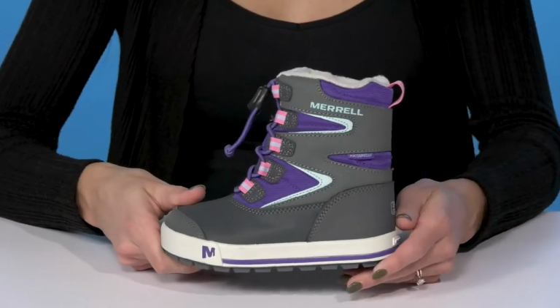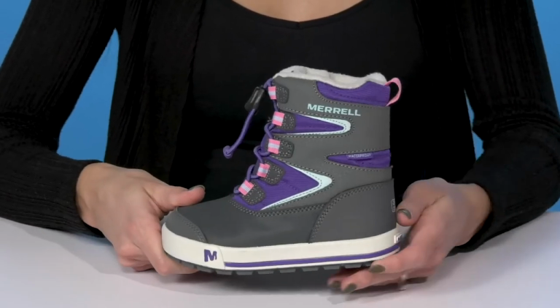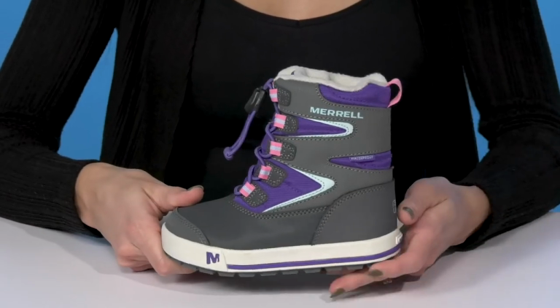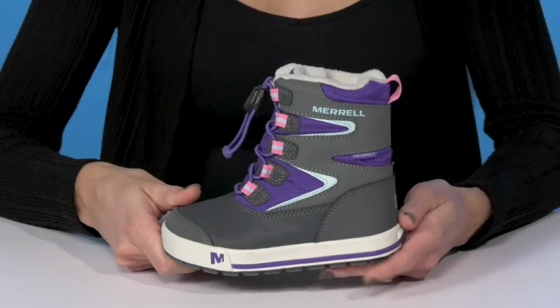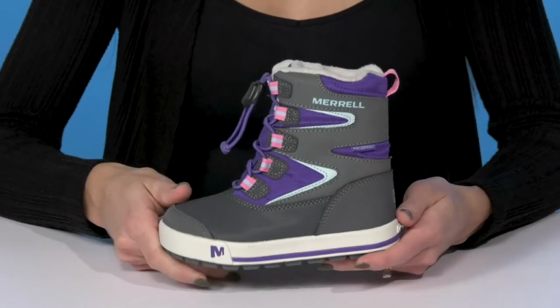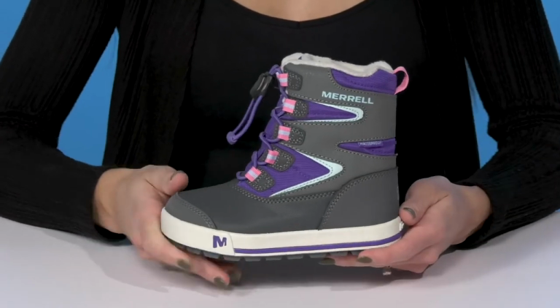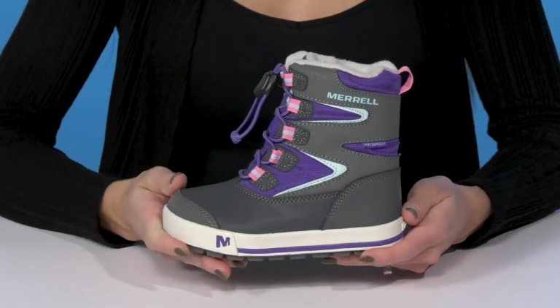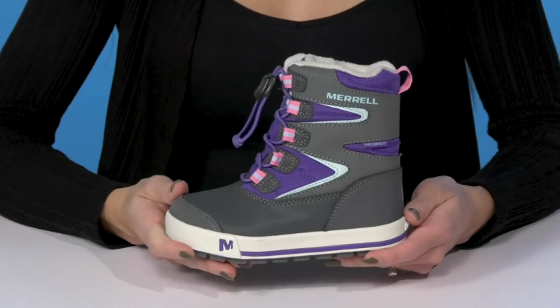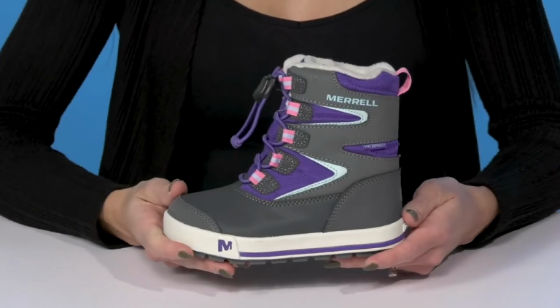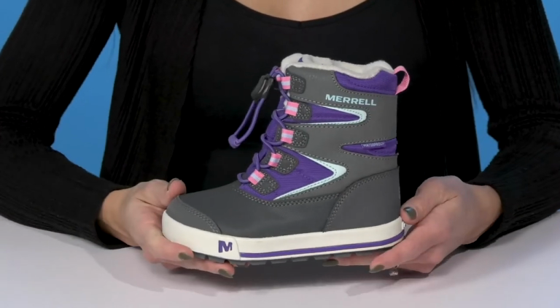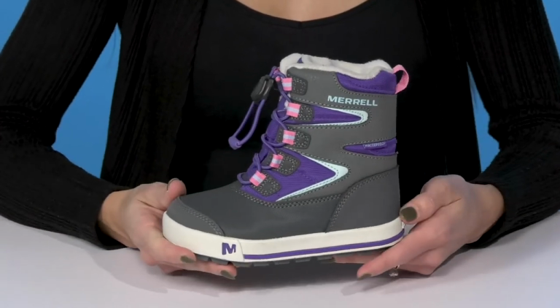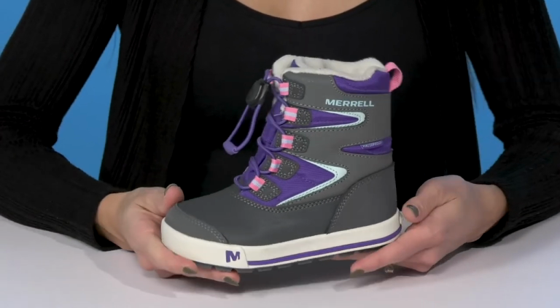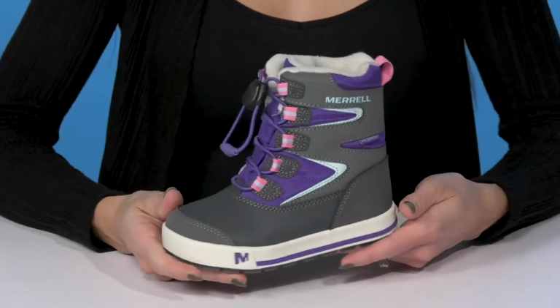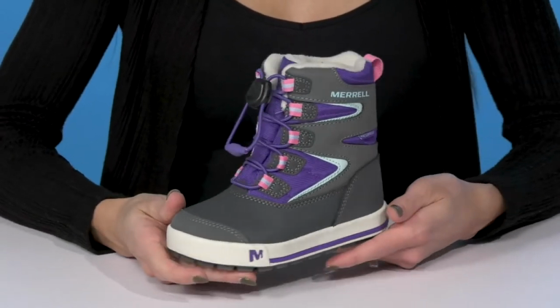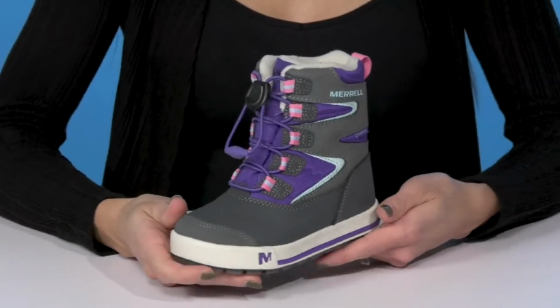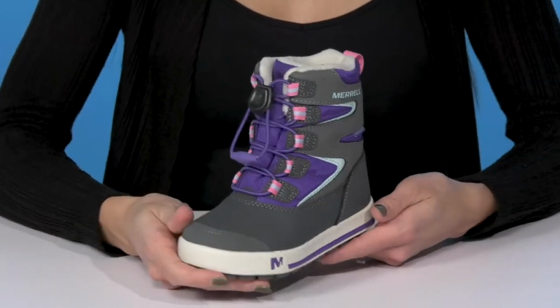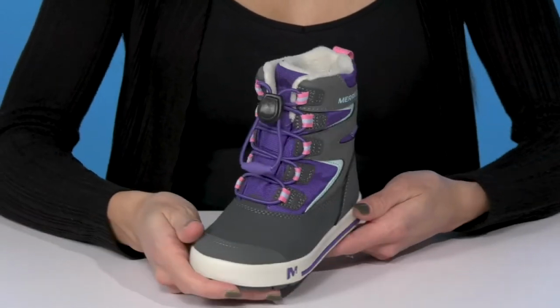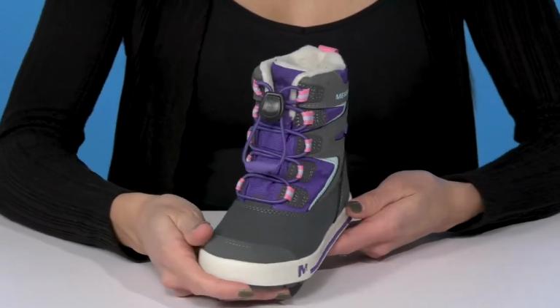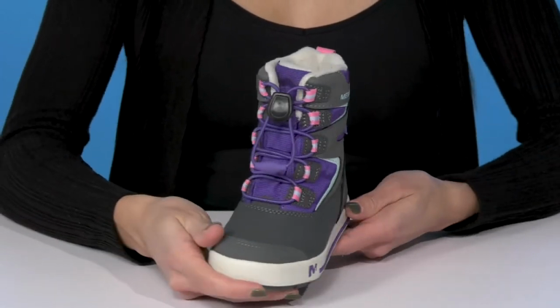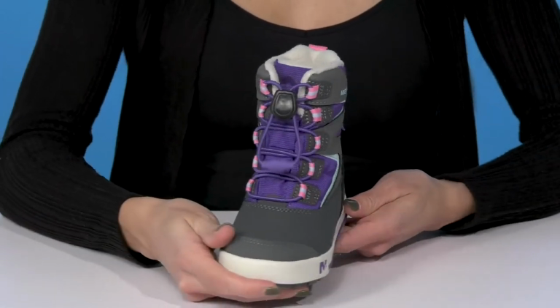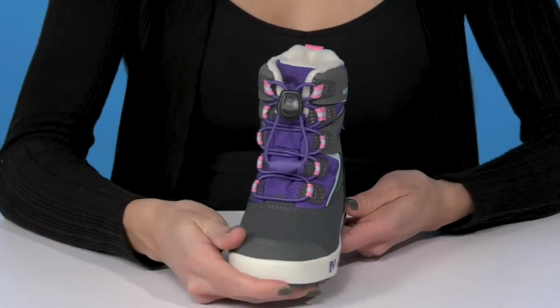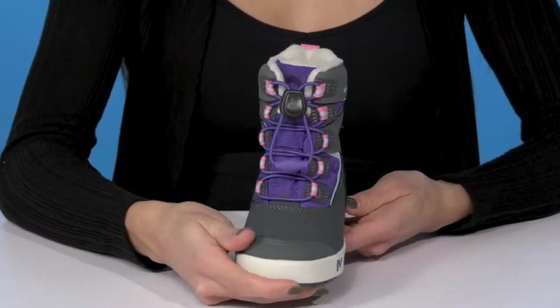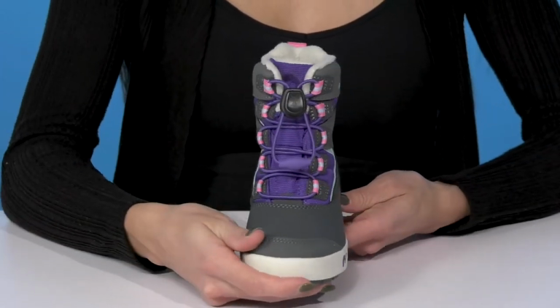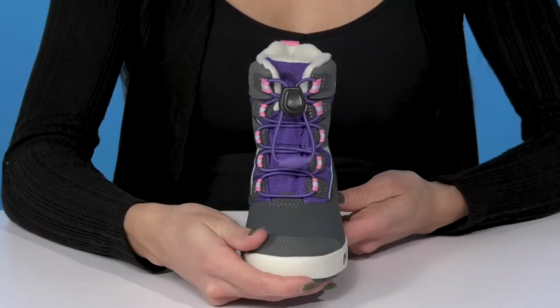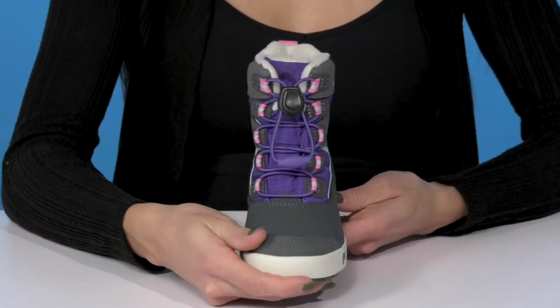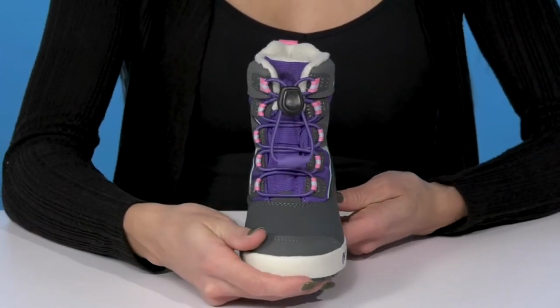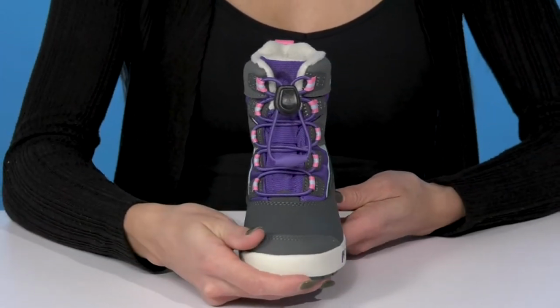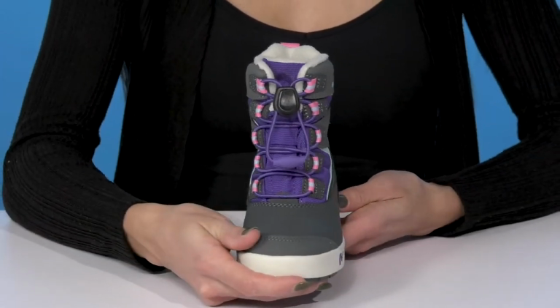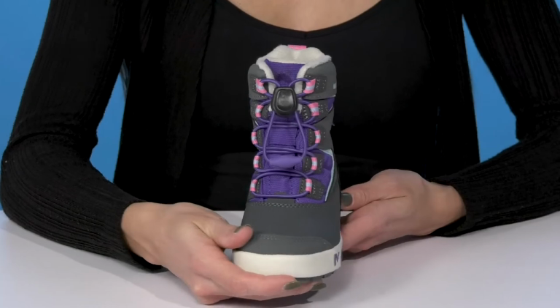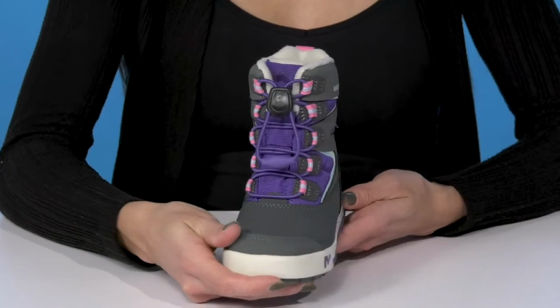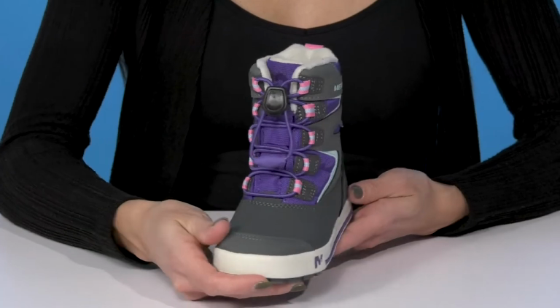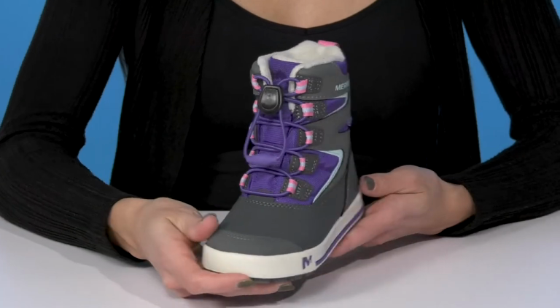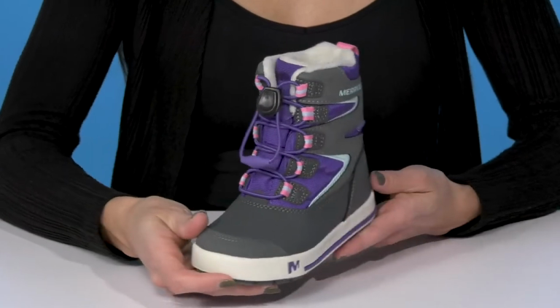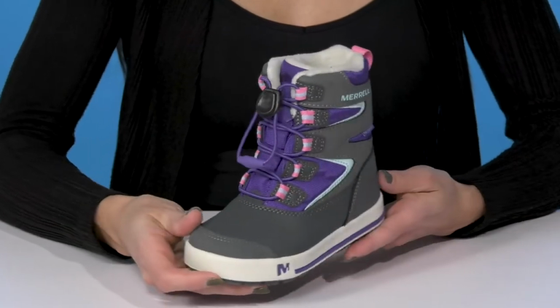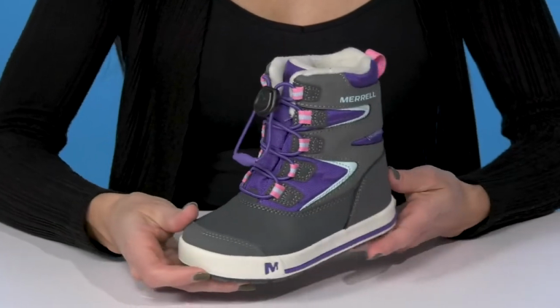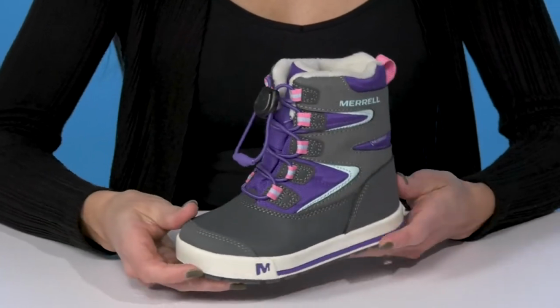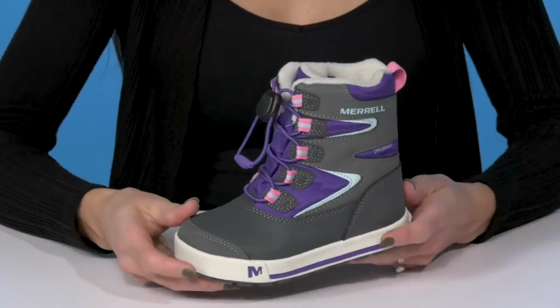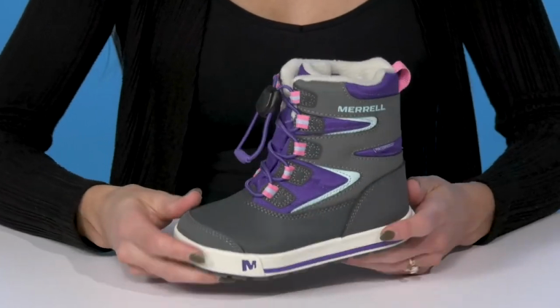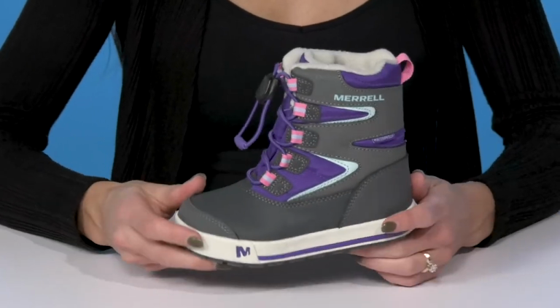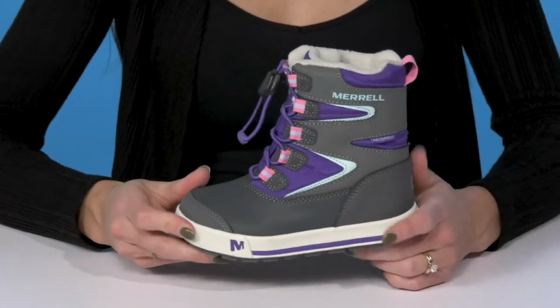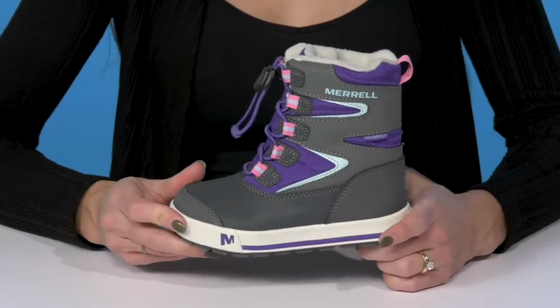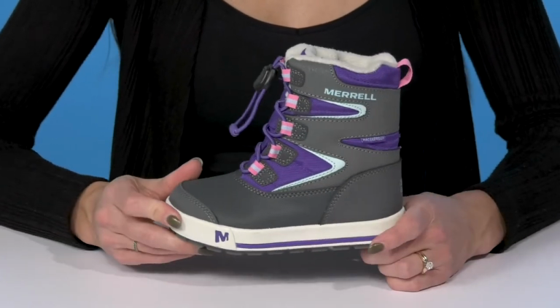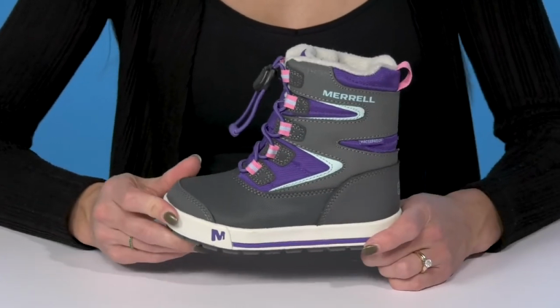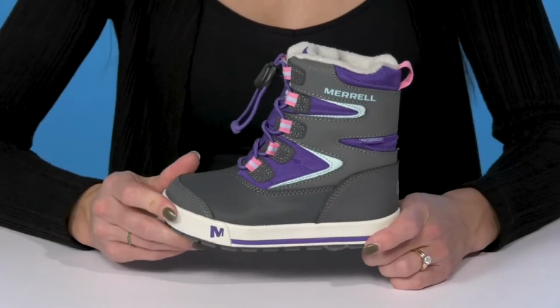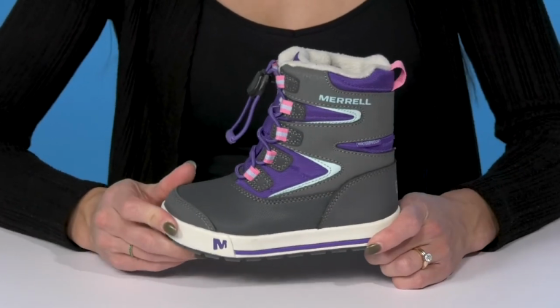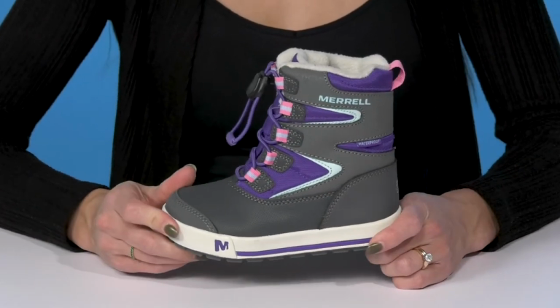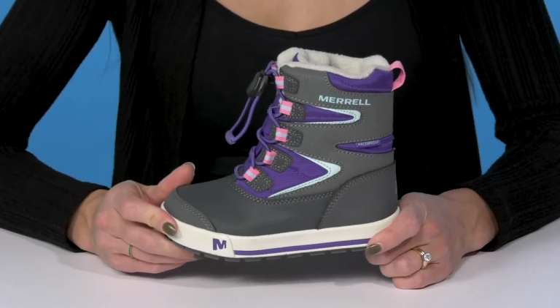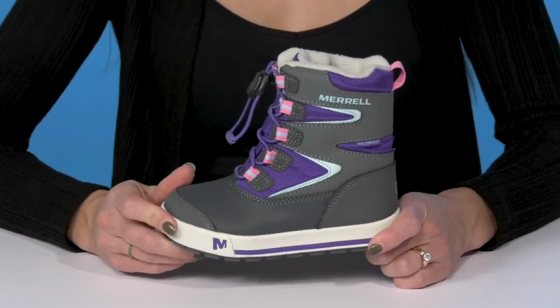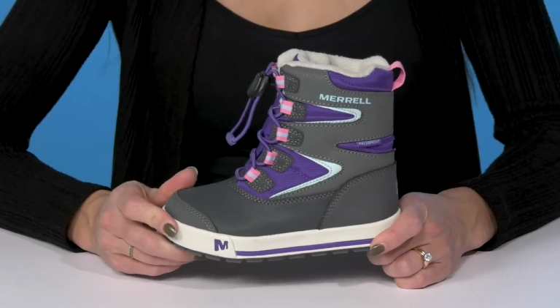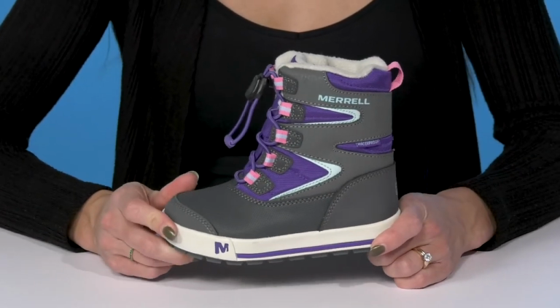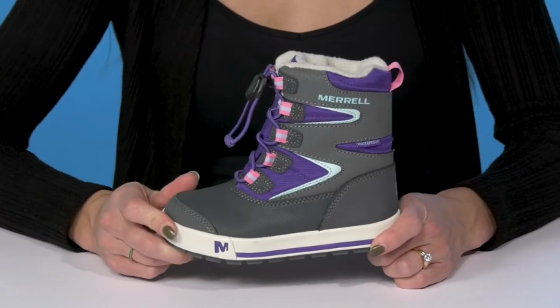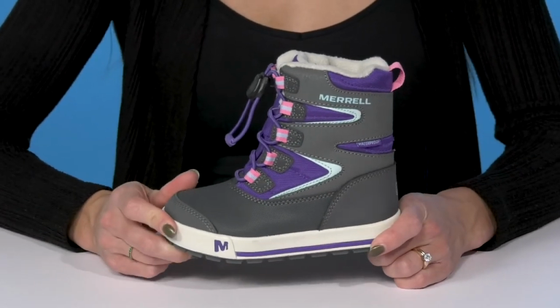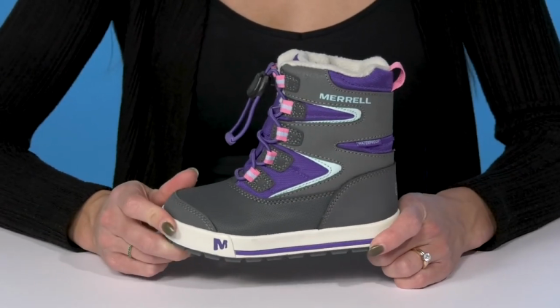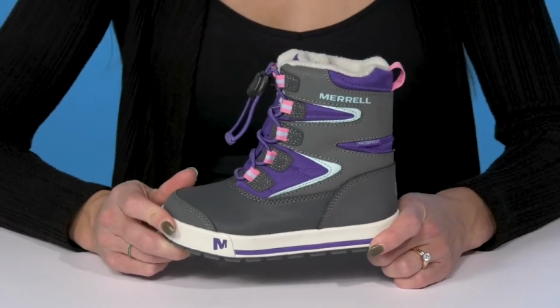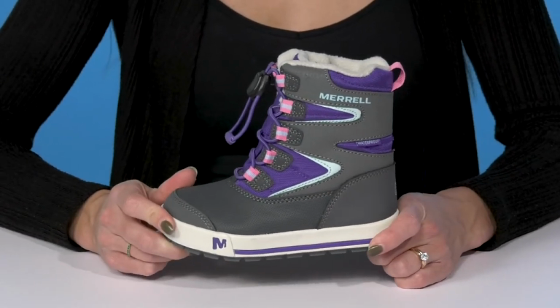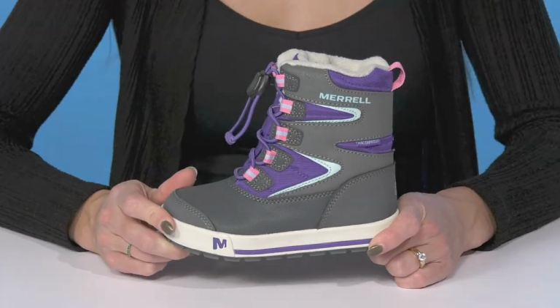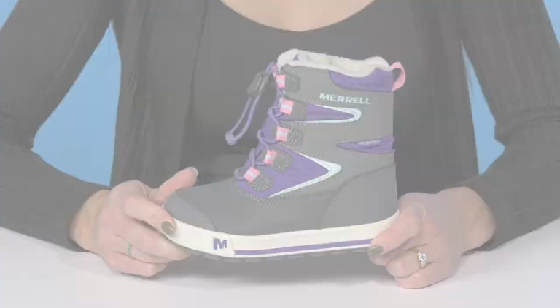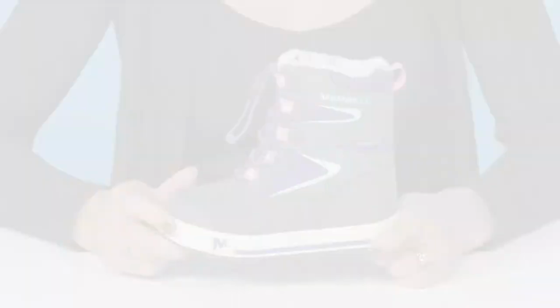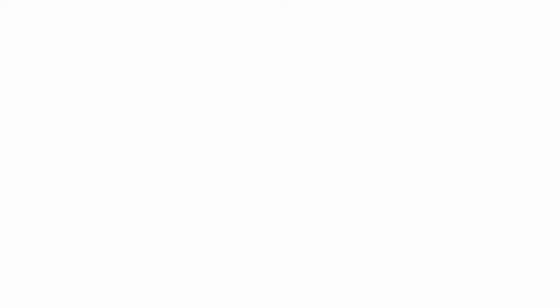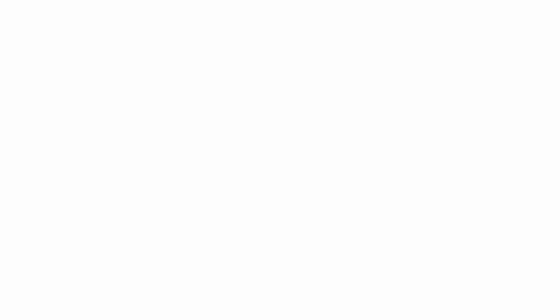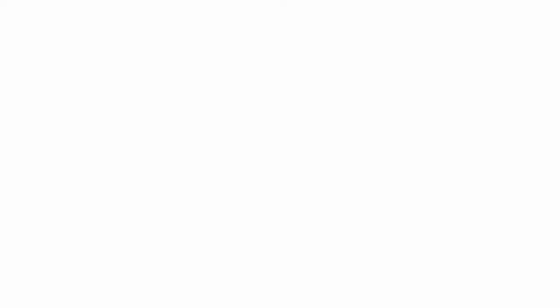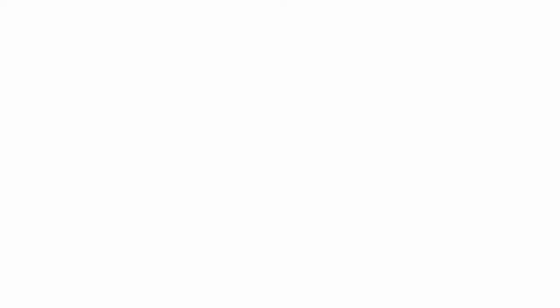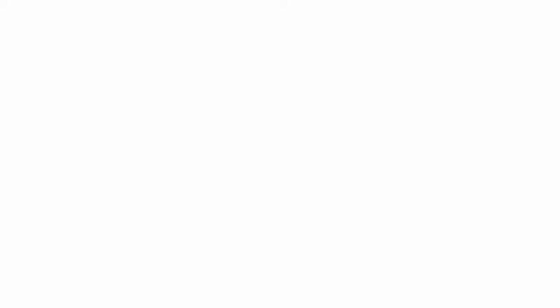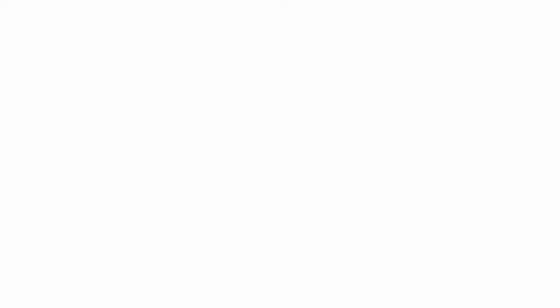Your snow bug can definitely style these with their winter coat or even a snowsuit.